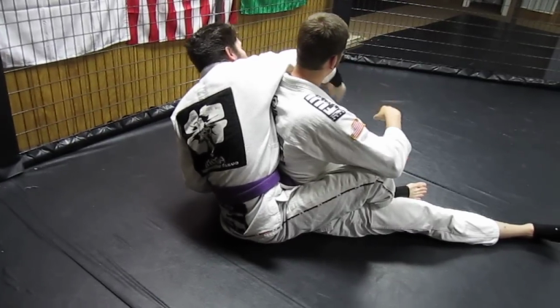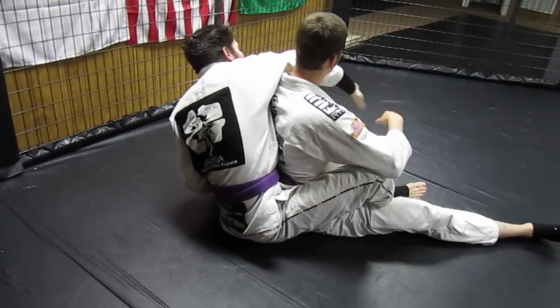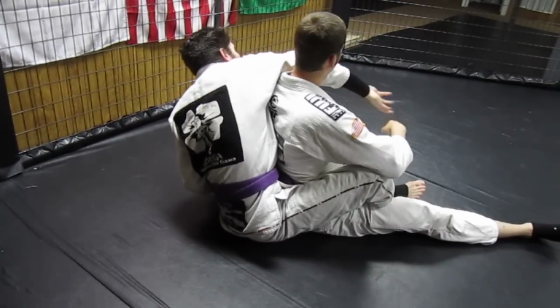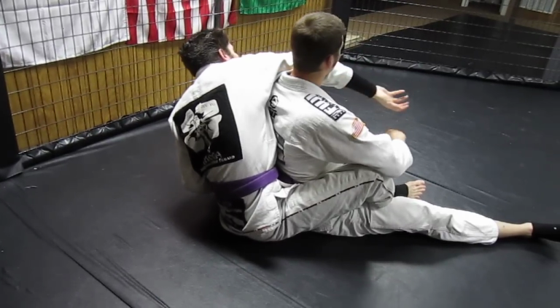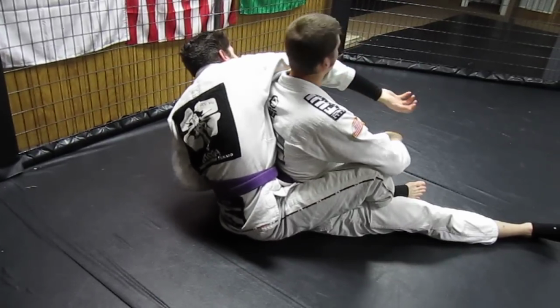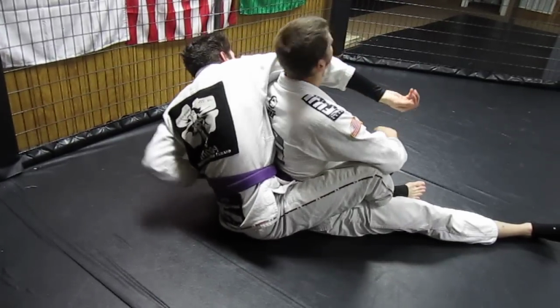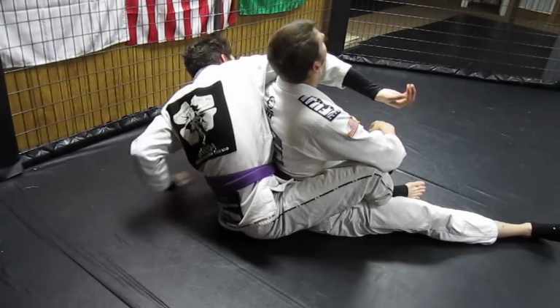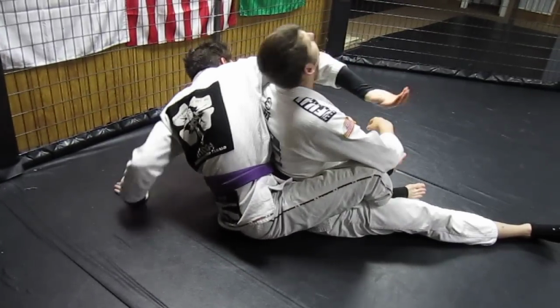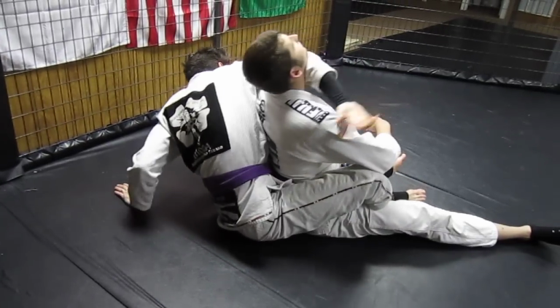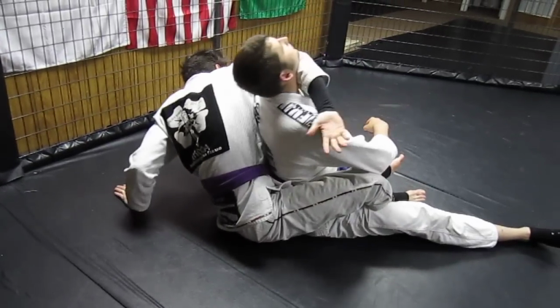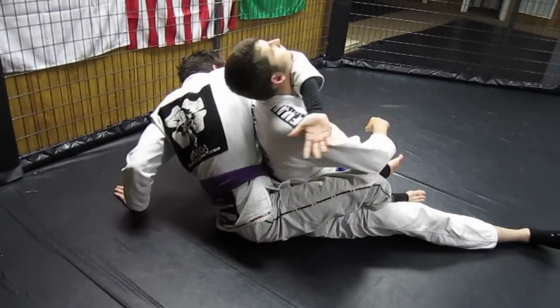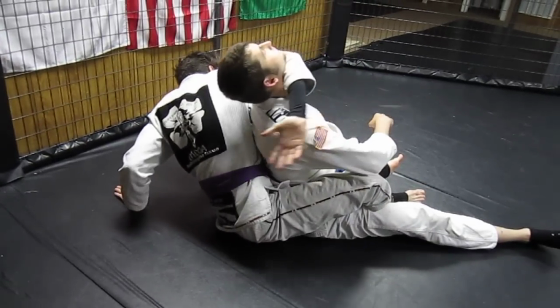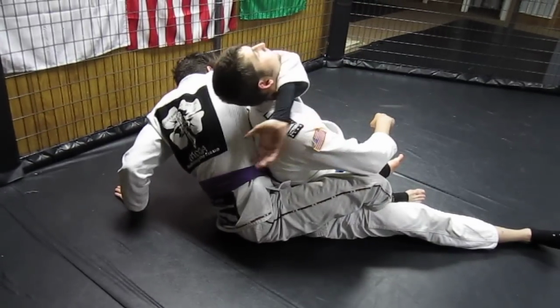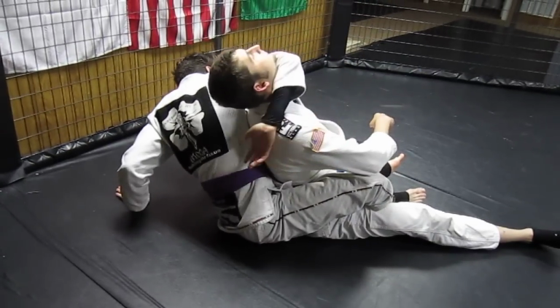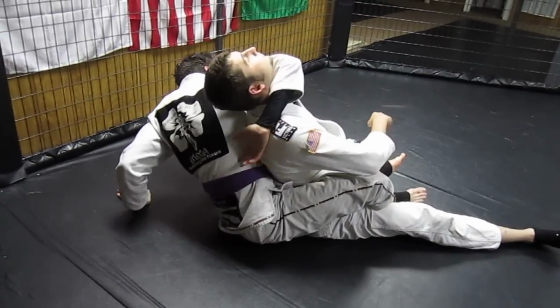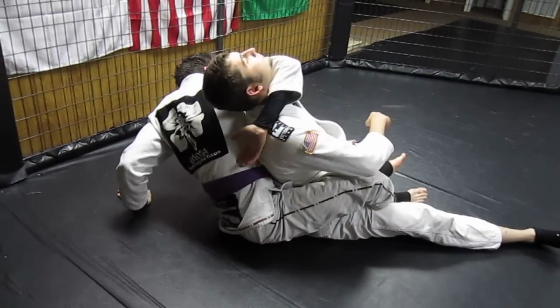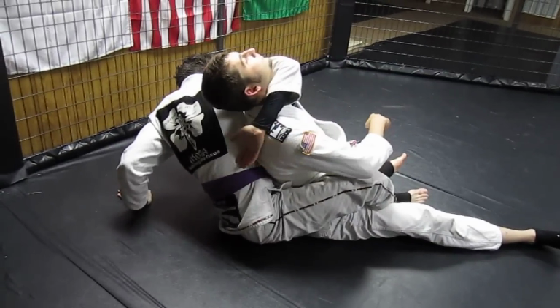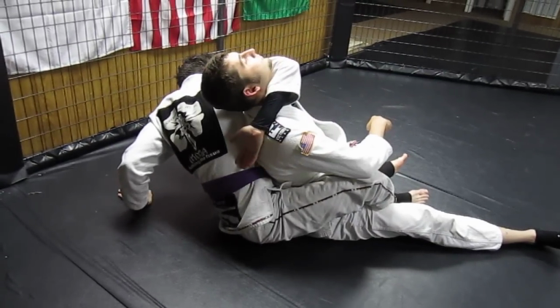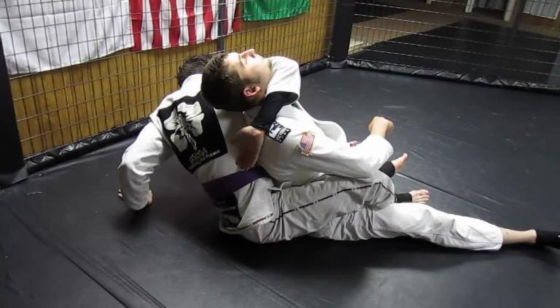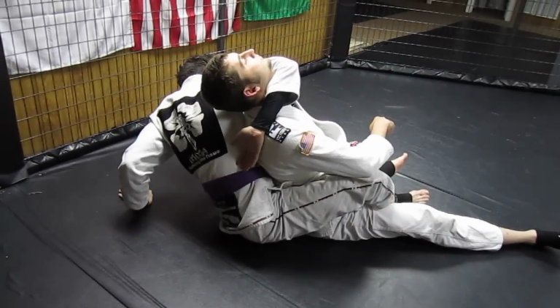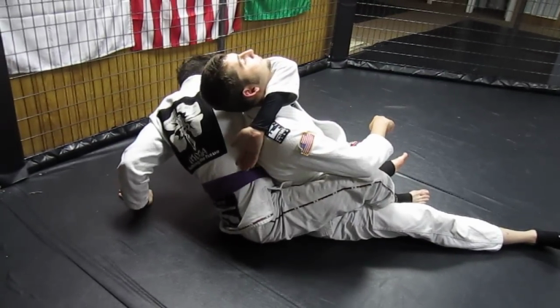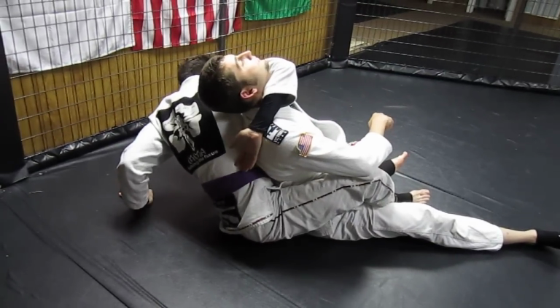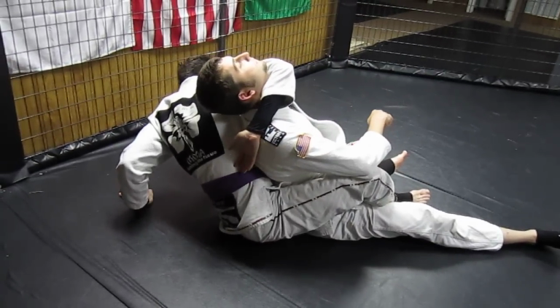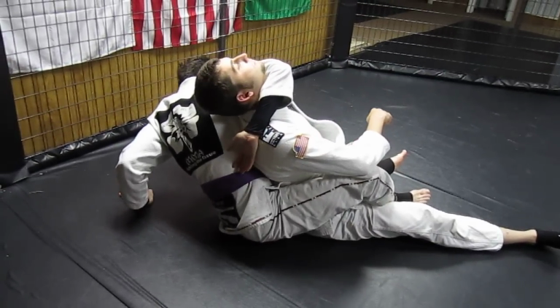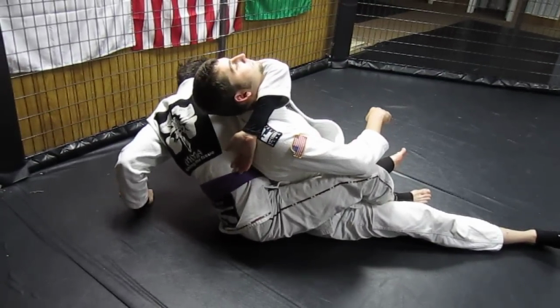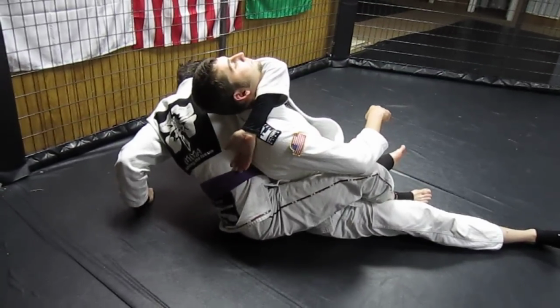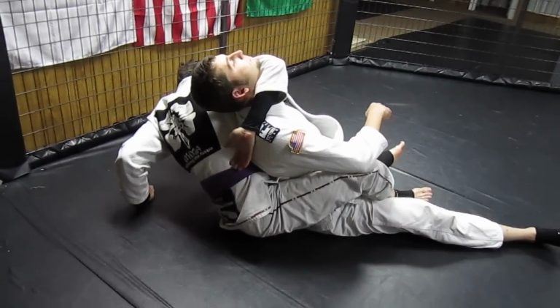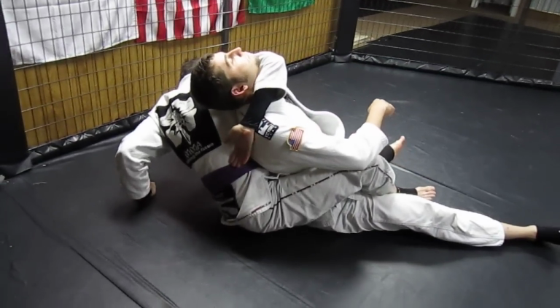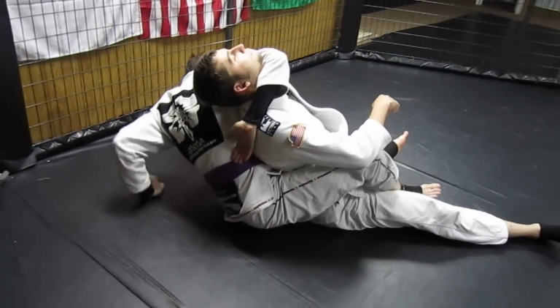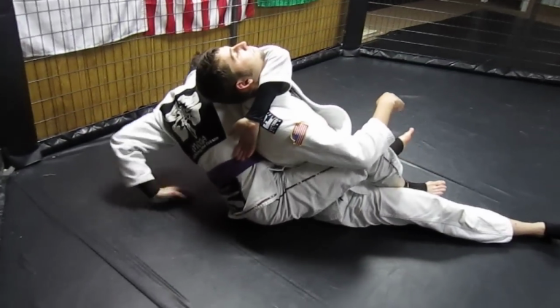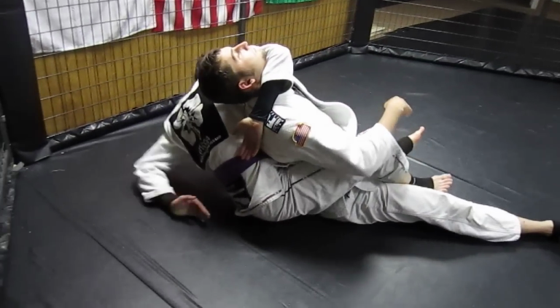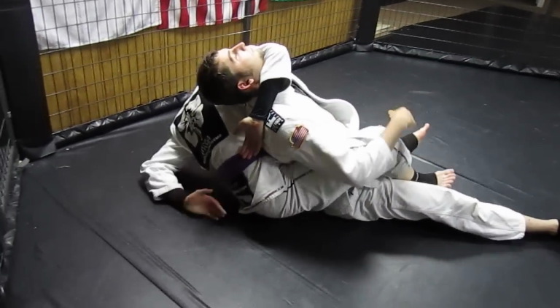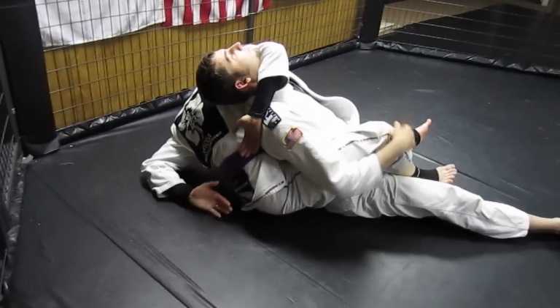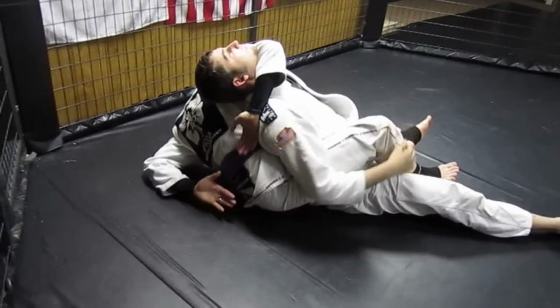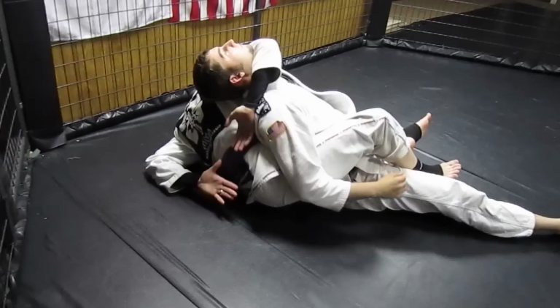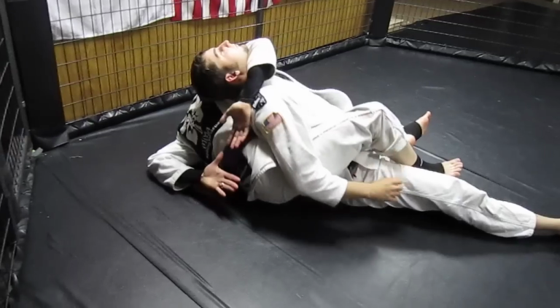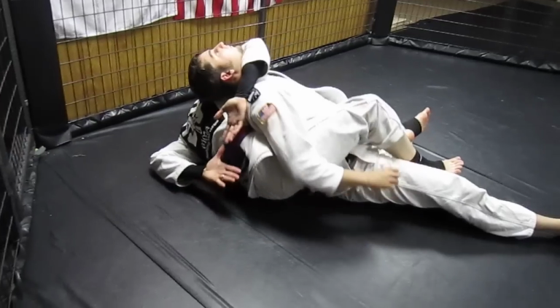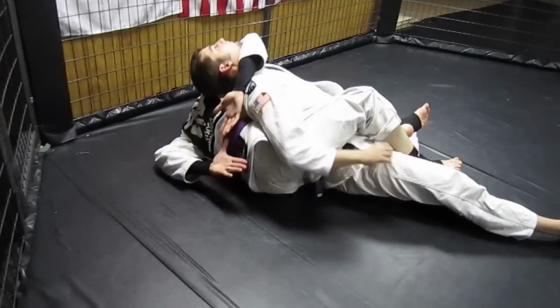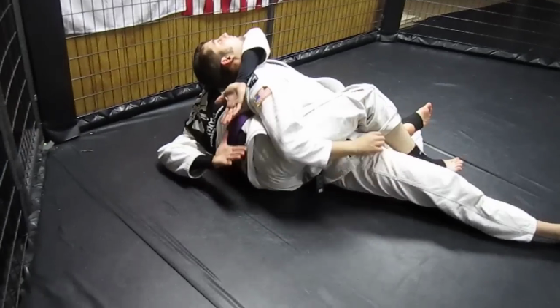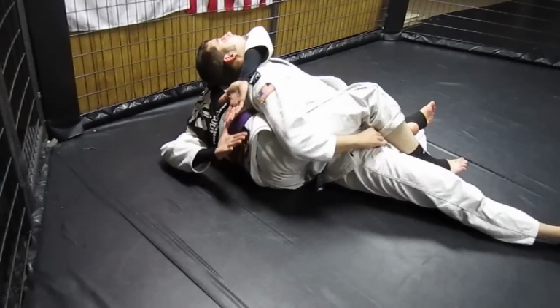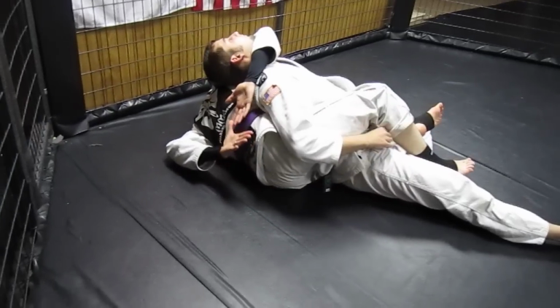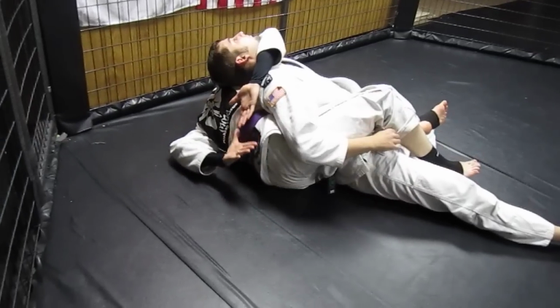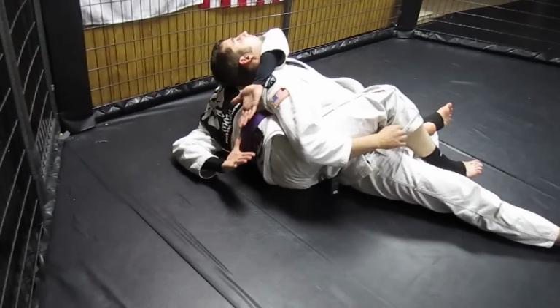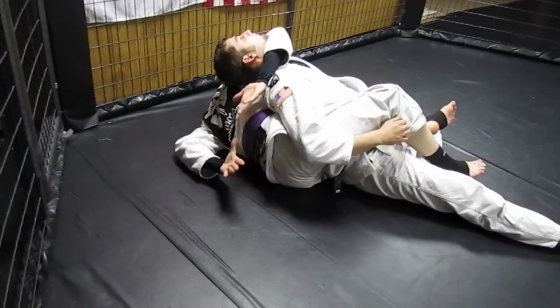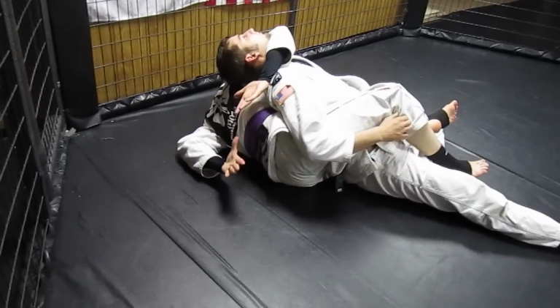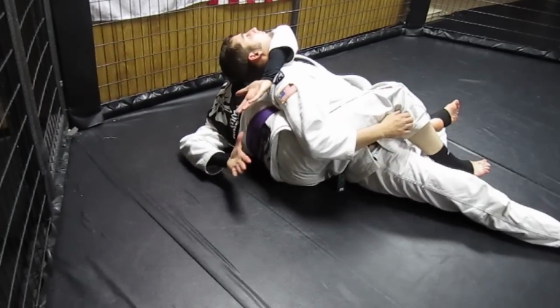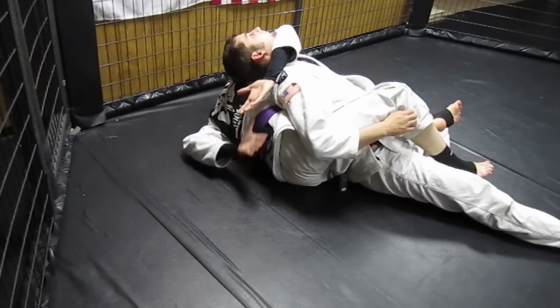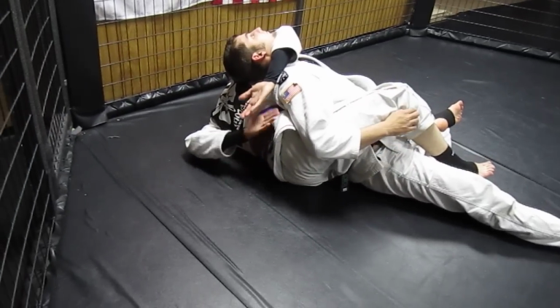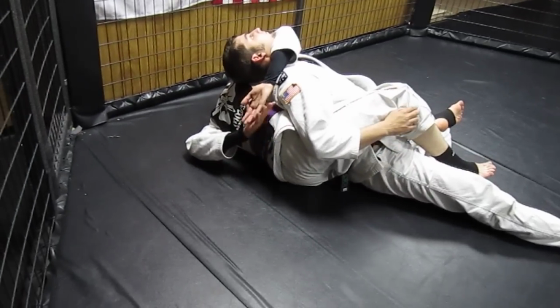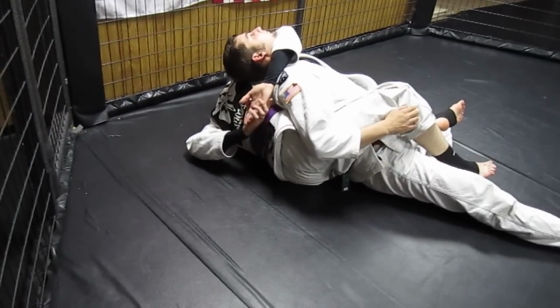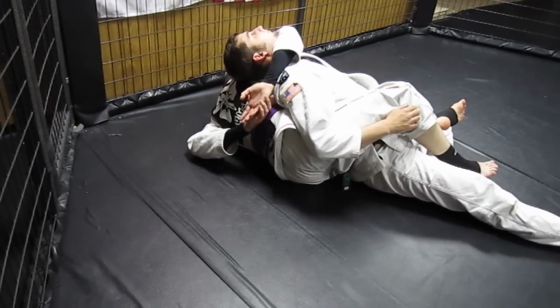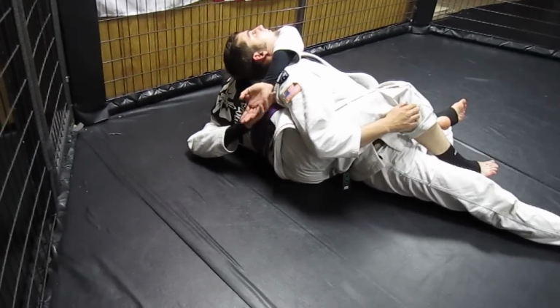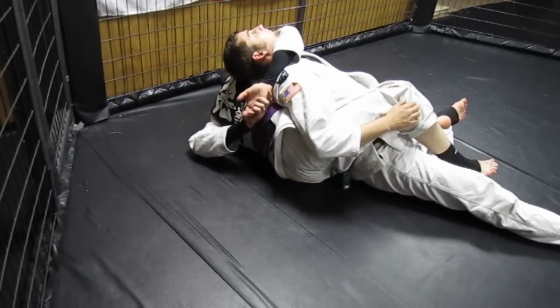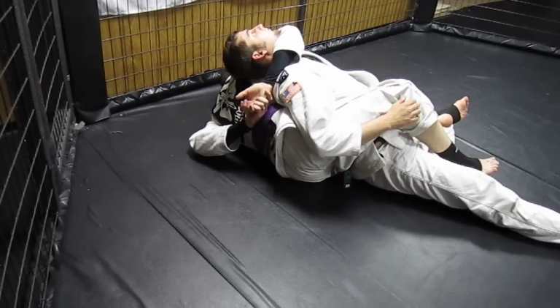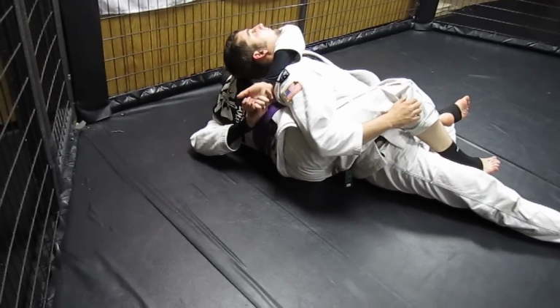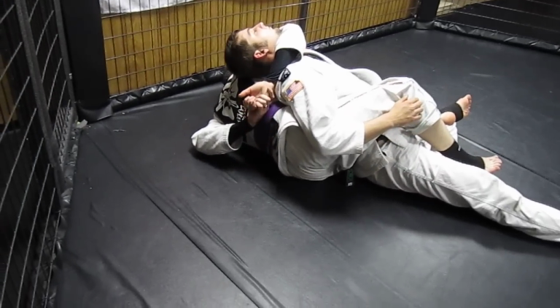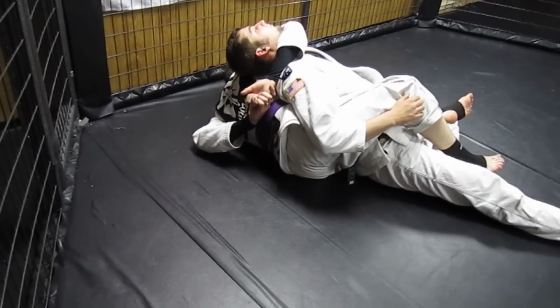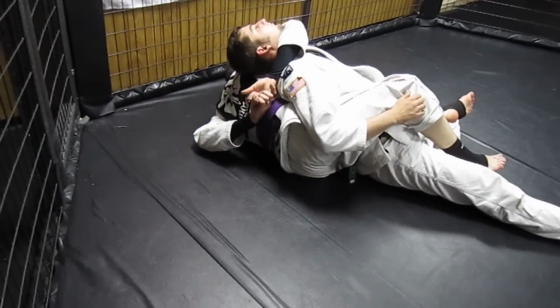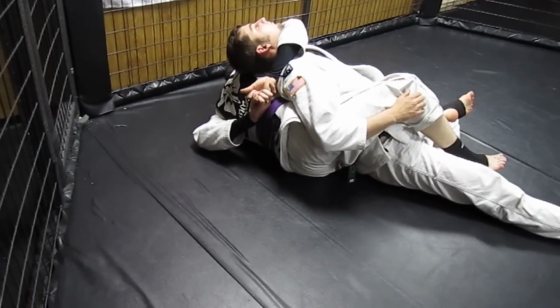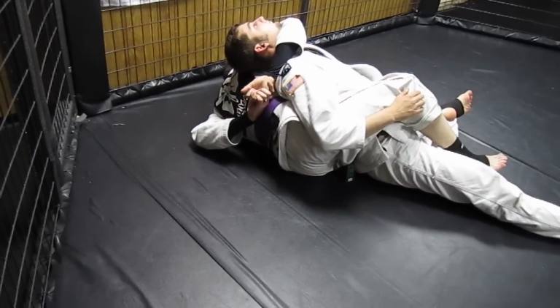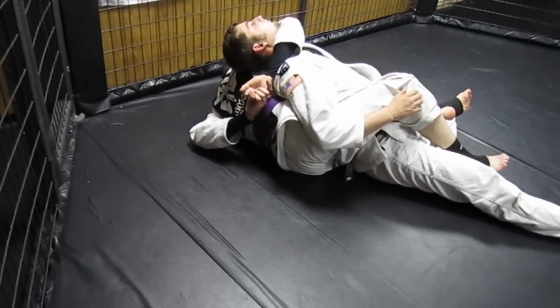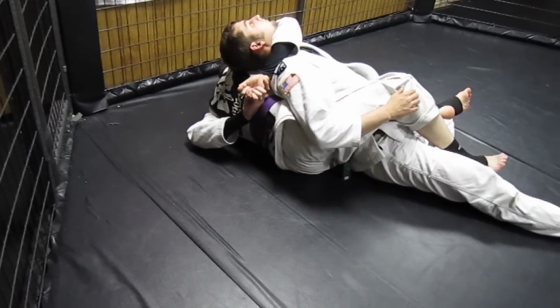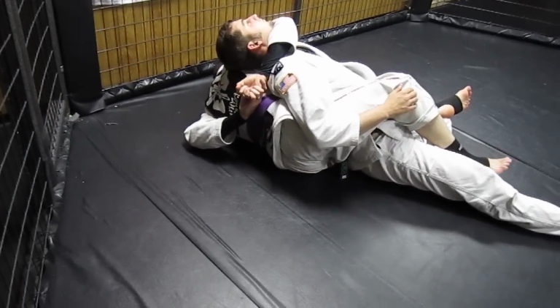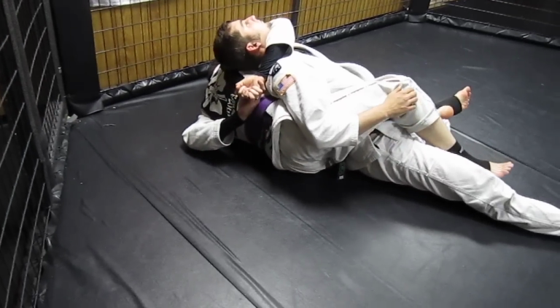I'm going to go around his body like I'm working a normal guillotine and I'm going to fall to my side. I'm going to grab hold of my own hands and stretch him out.